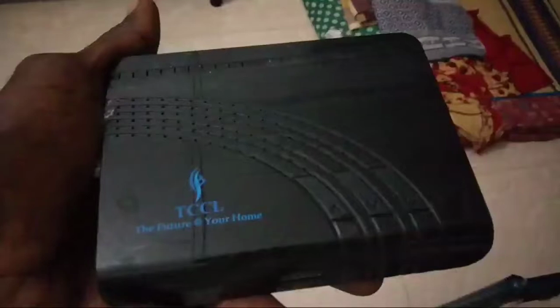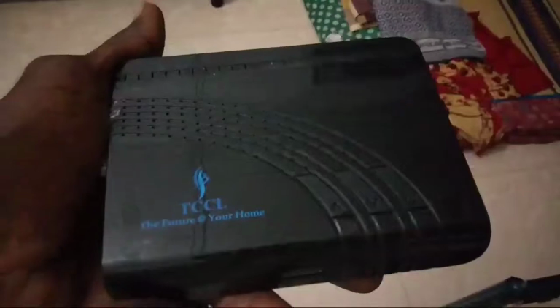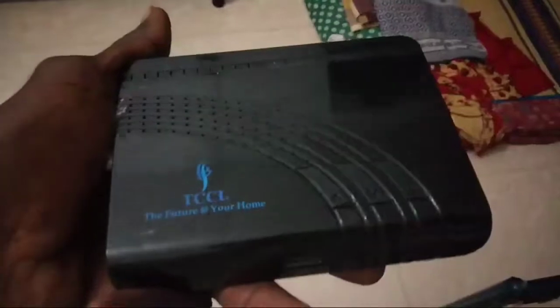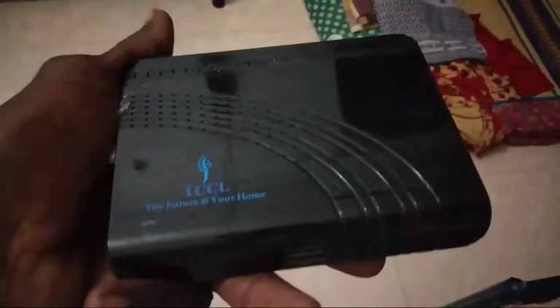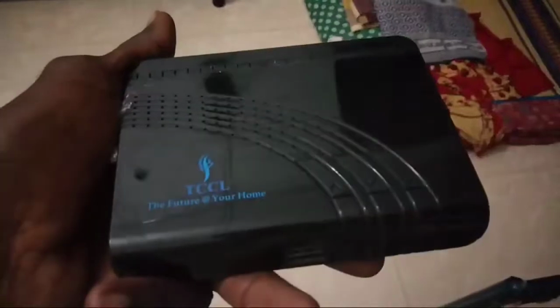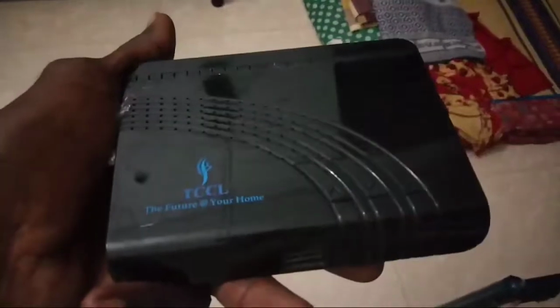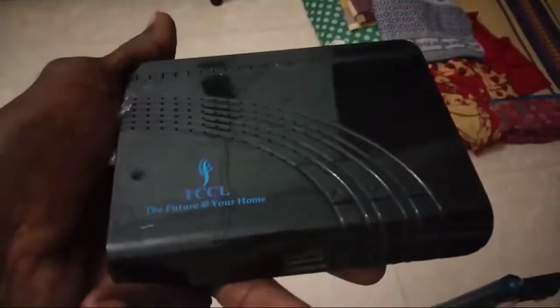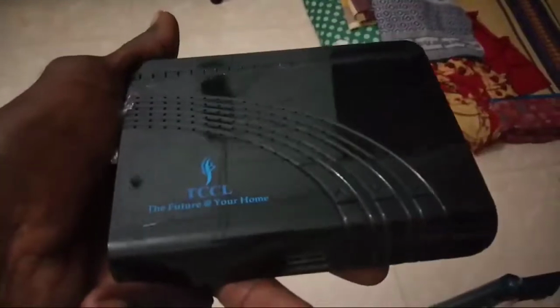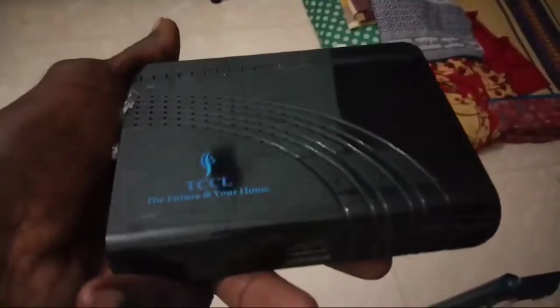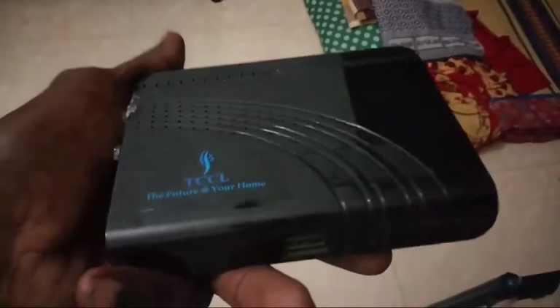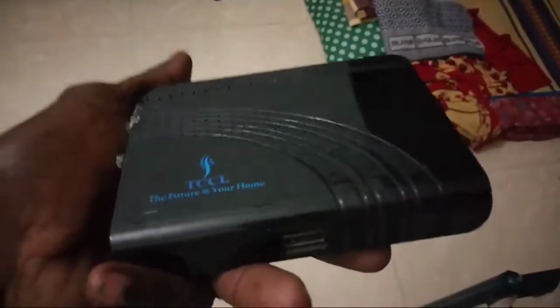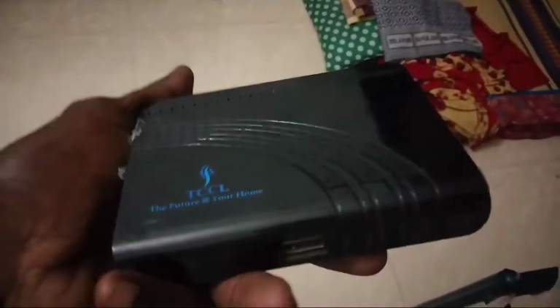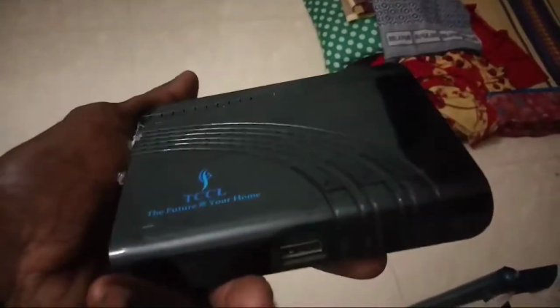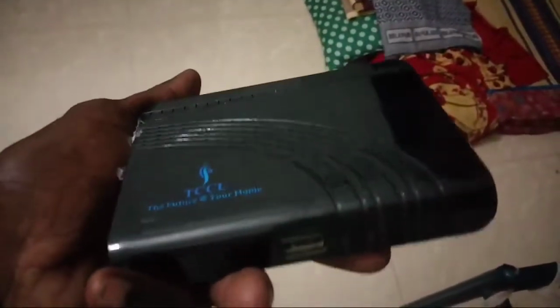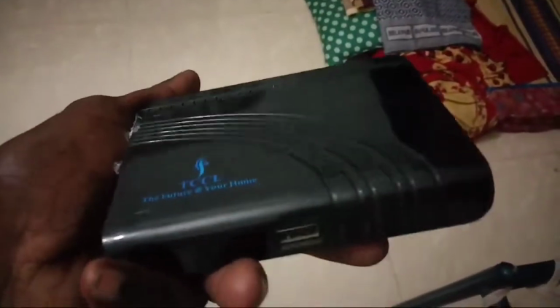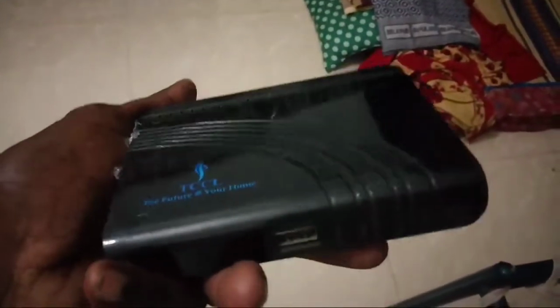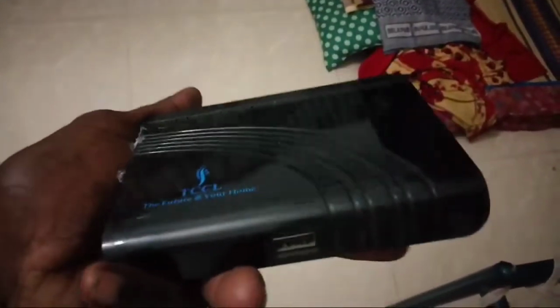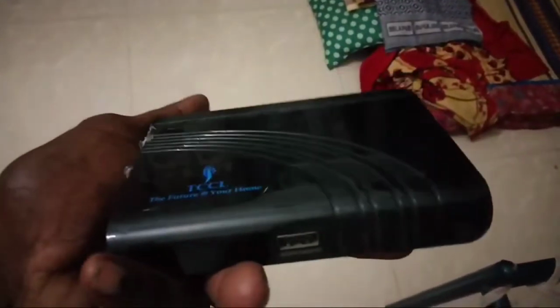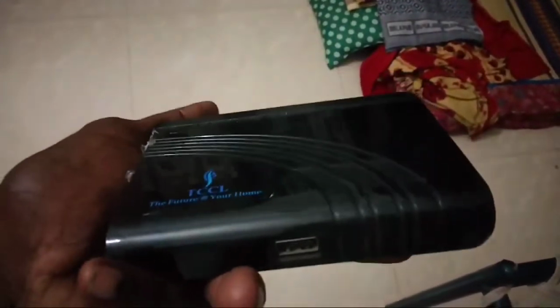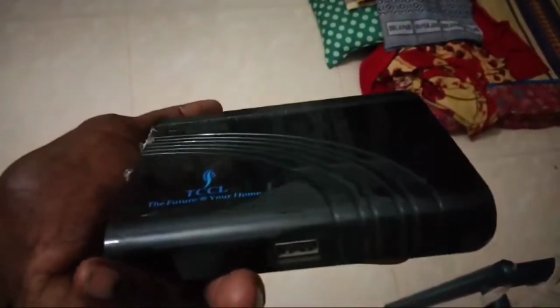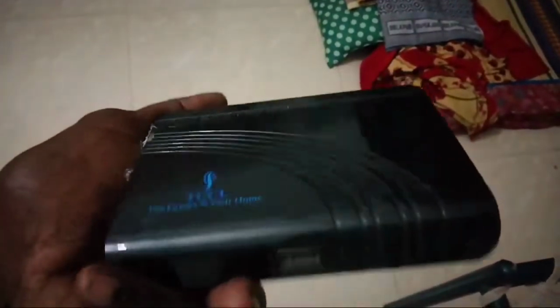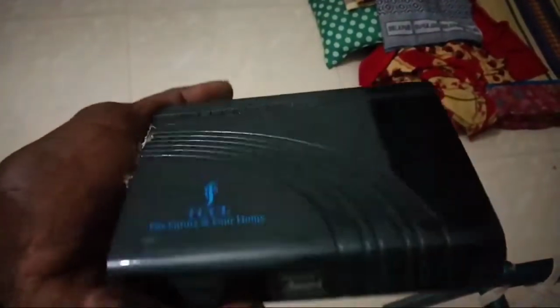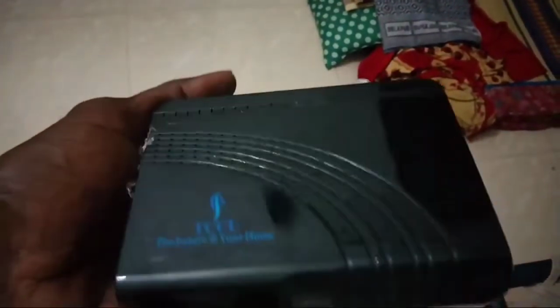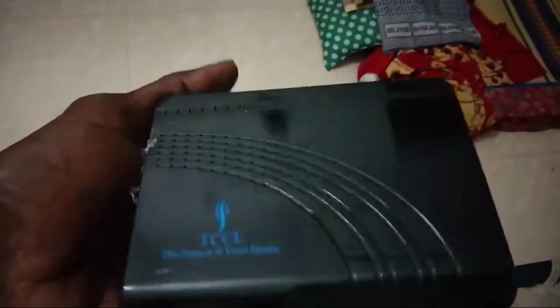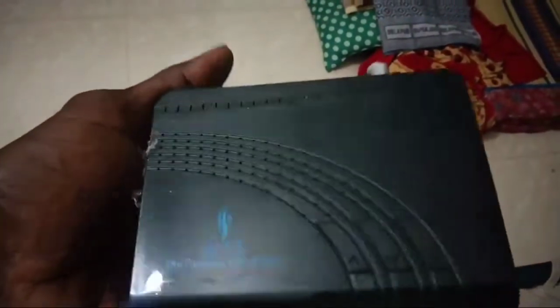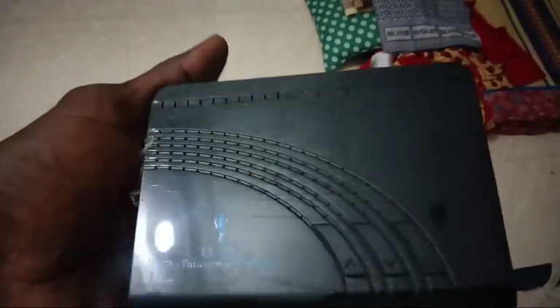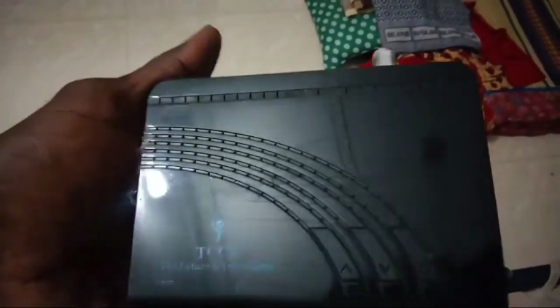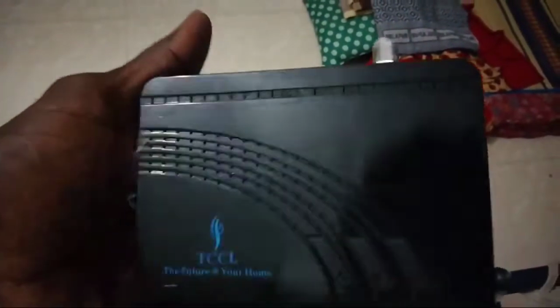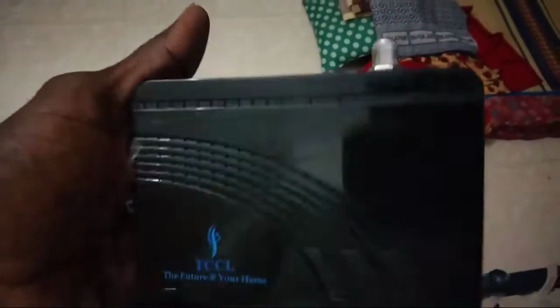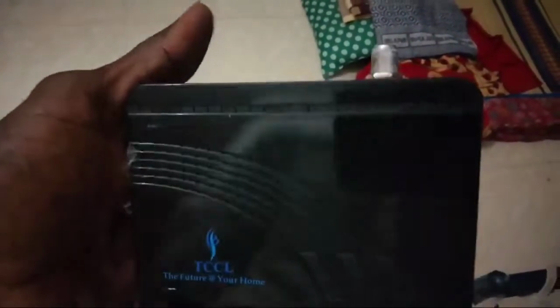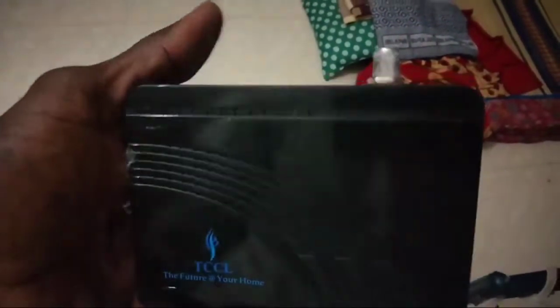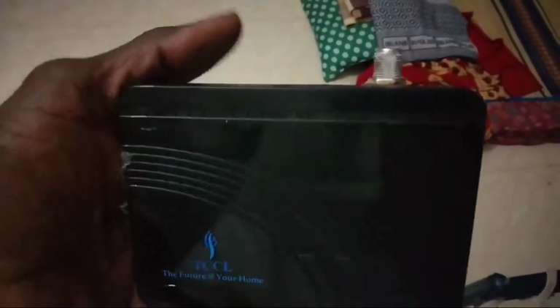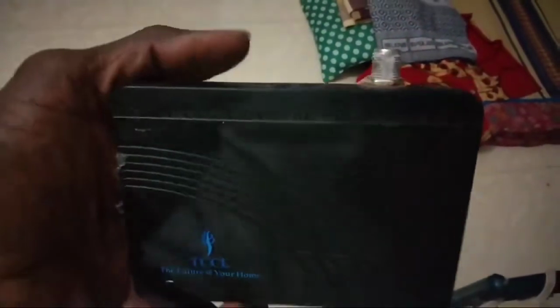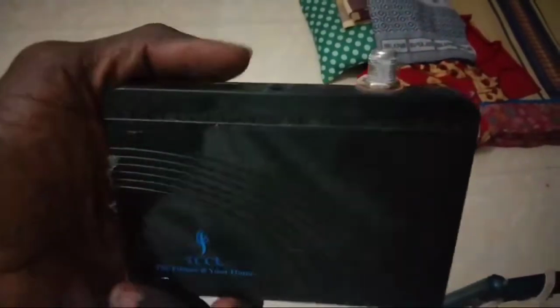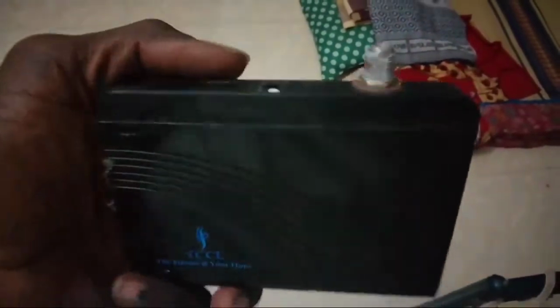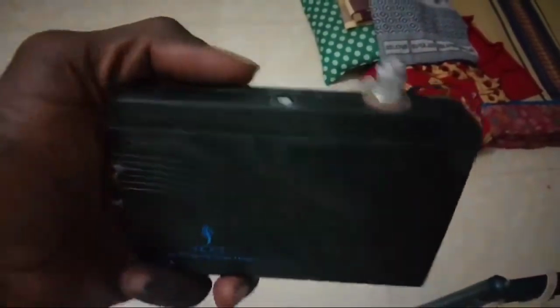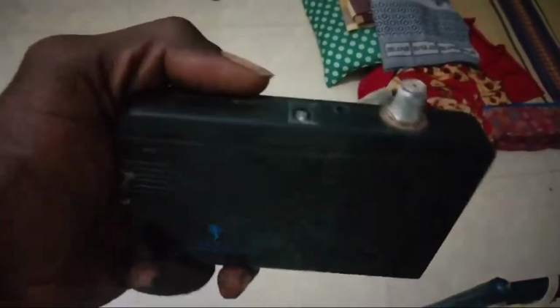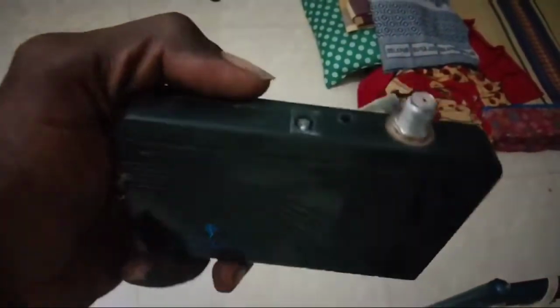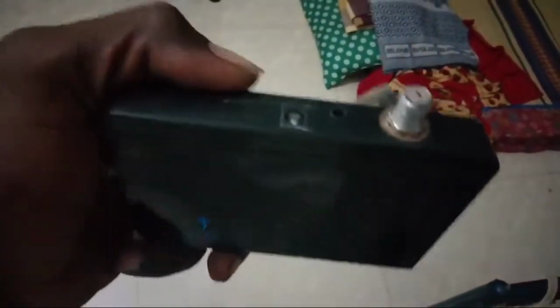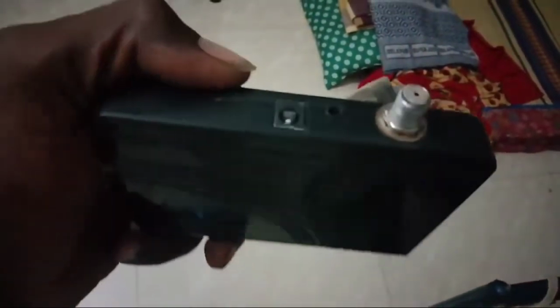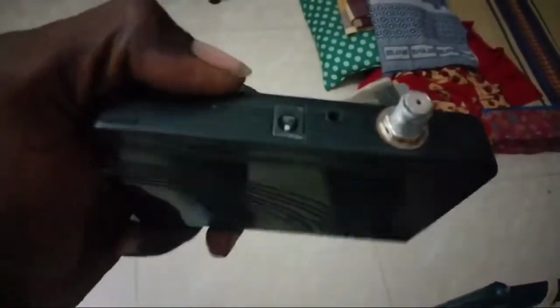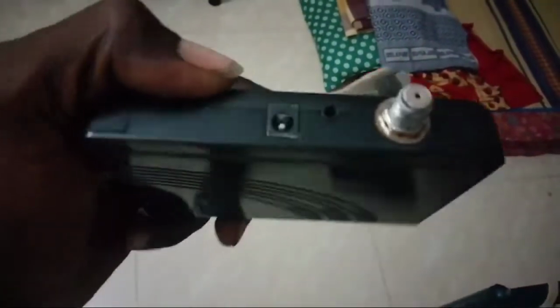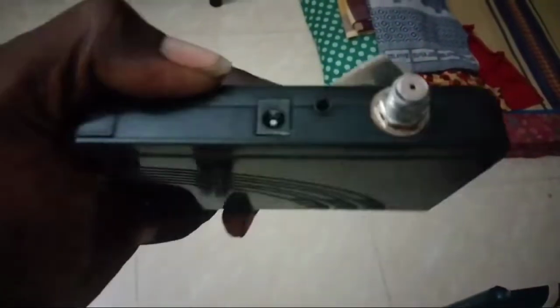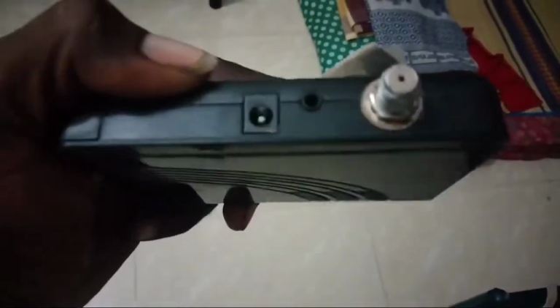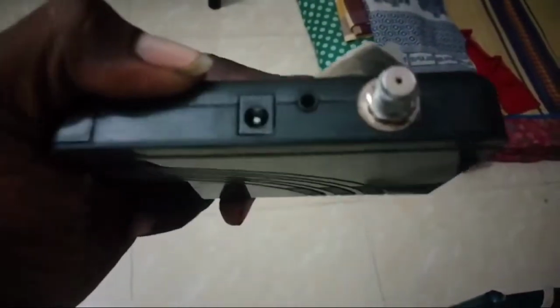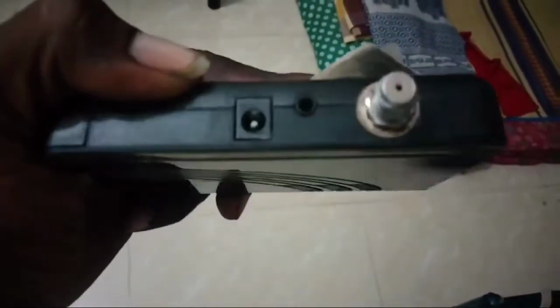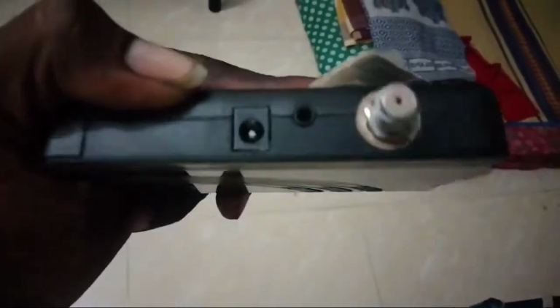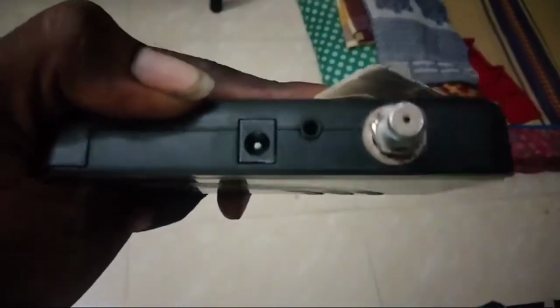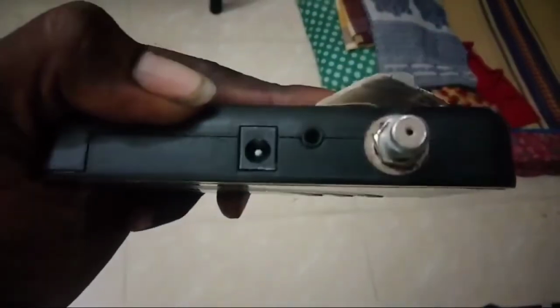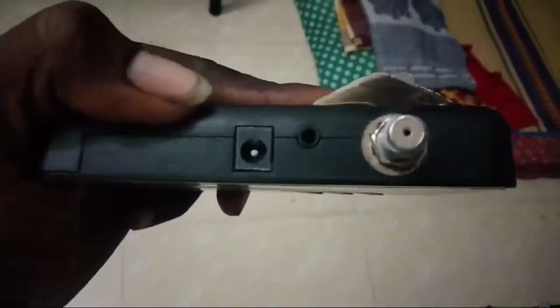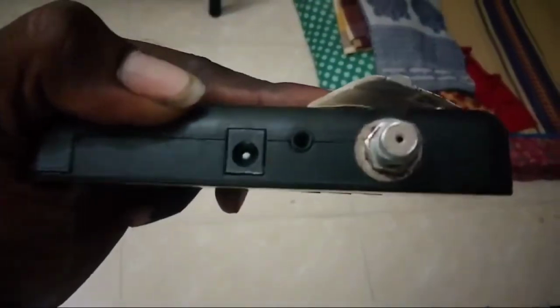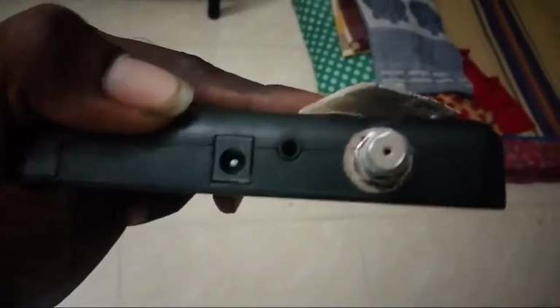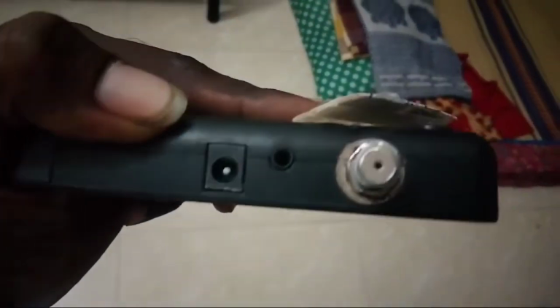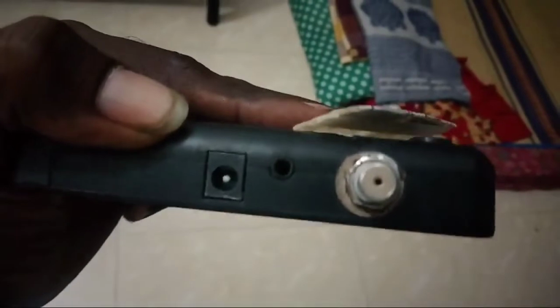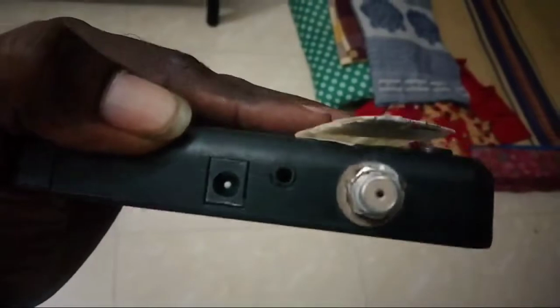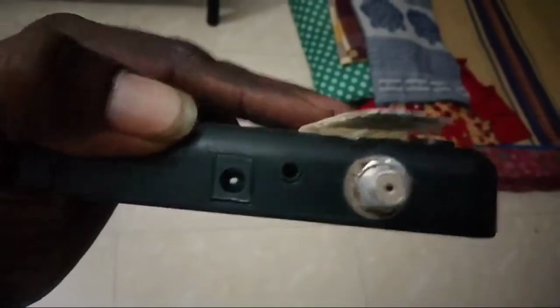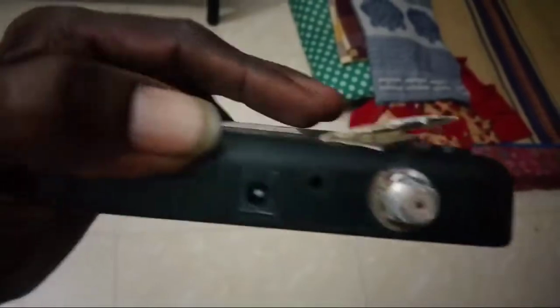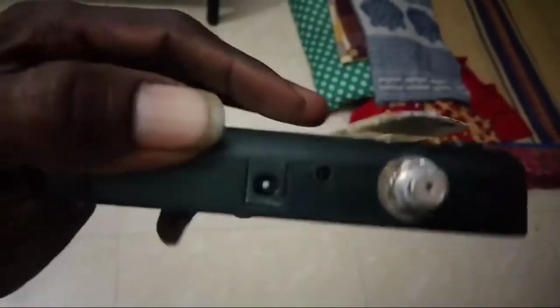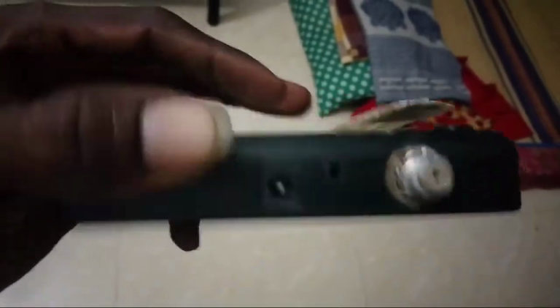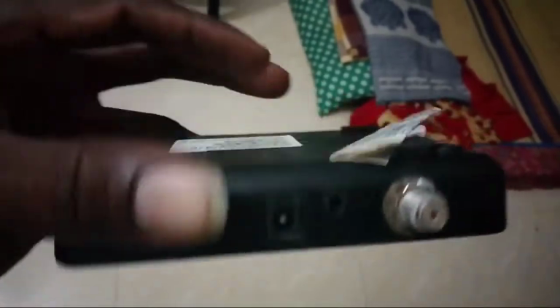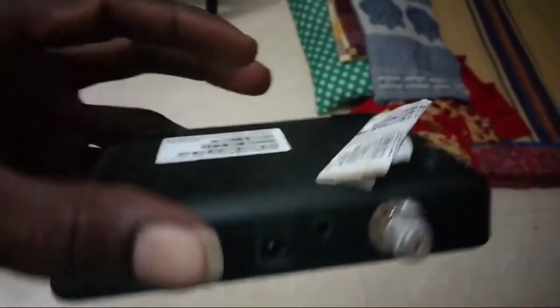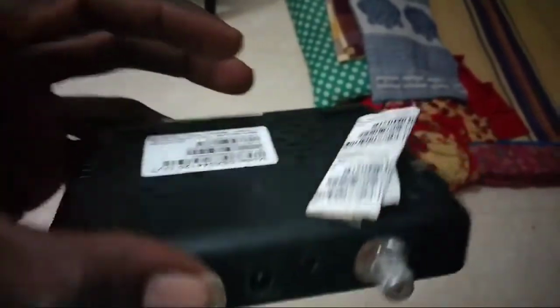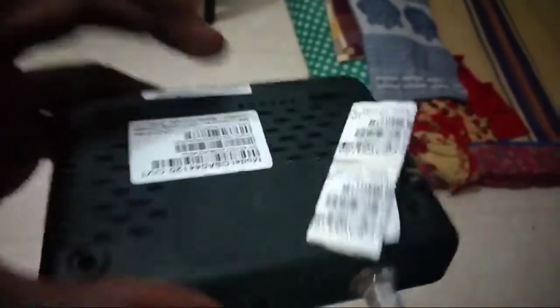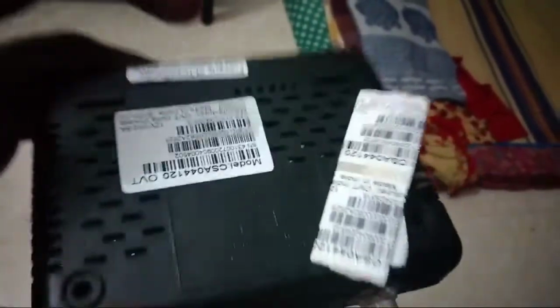This is a TCSL setup box. It is not an HD box; it is an SD box.